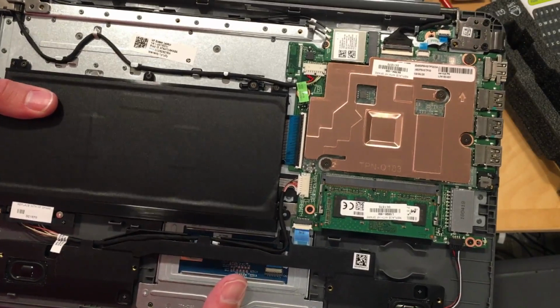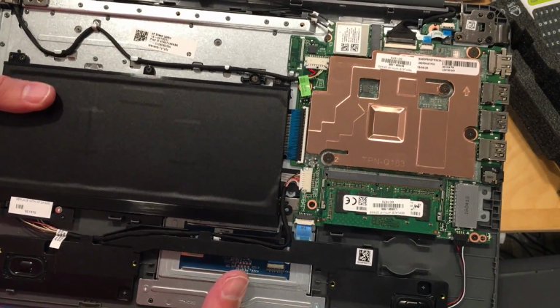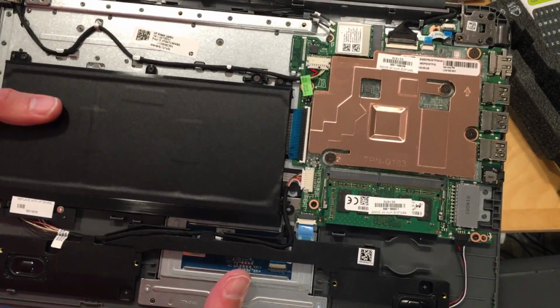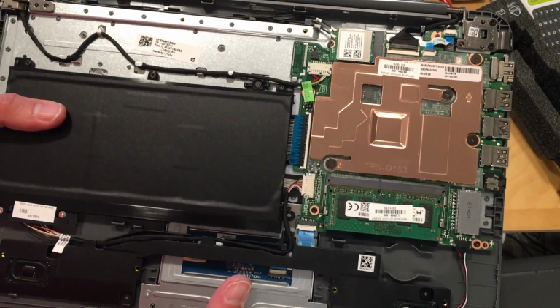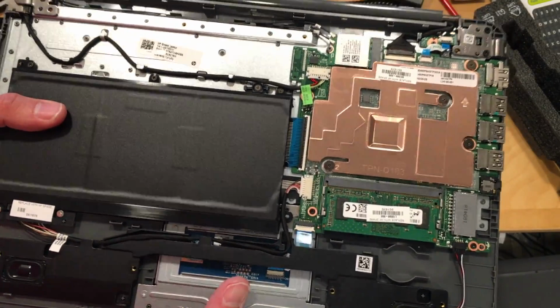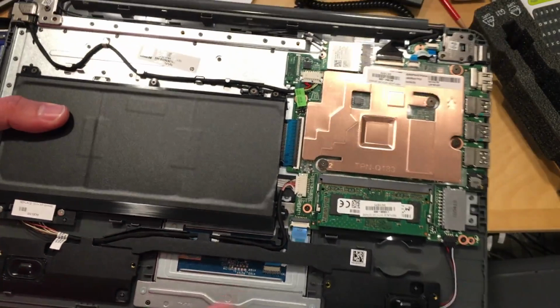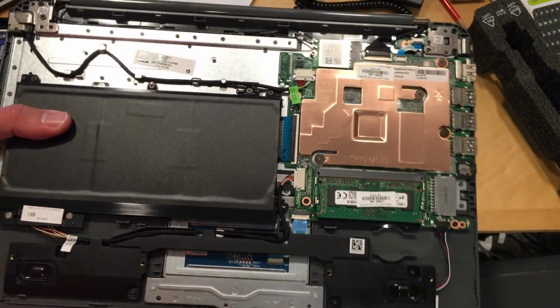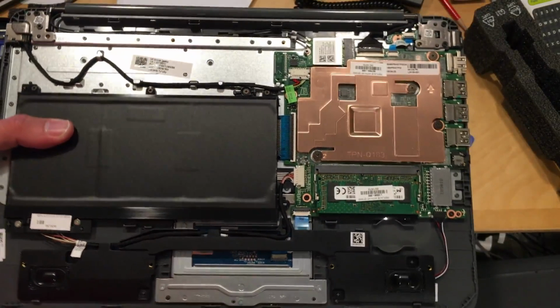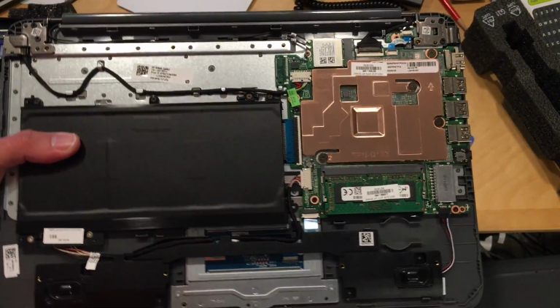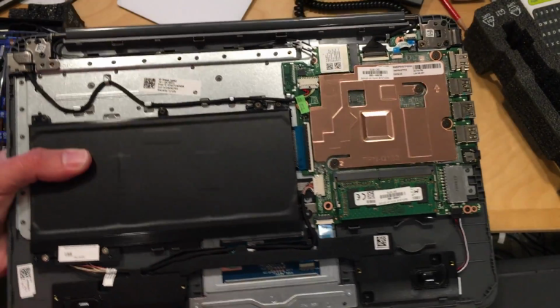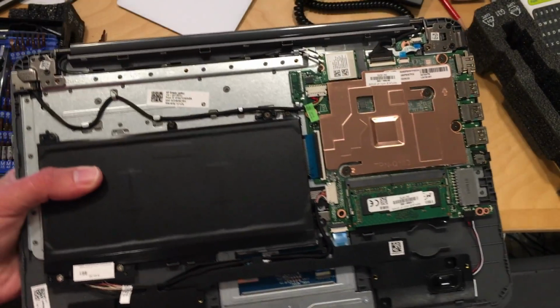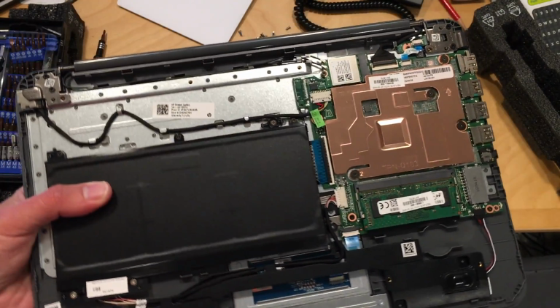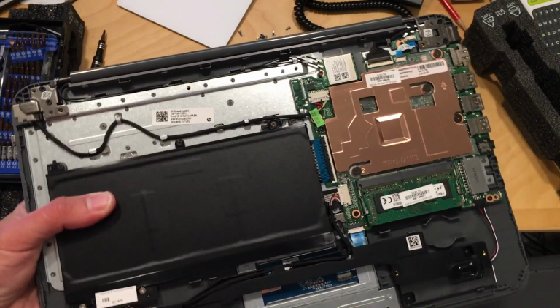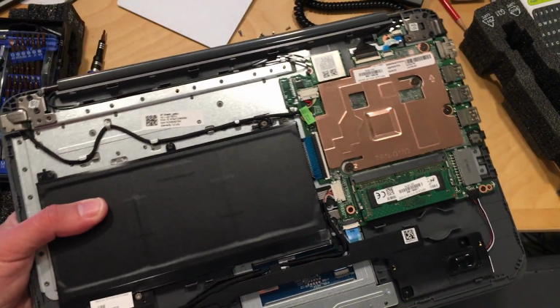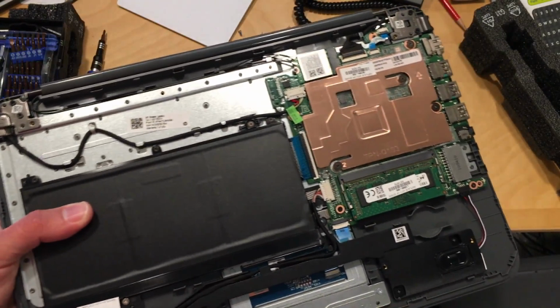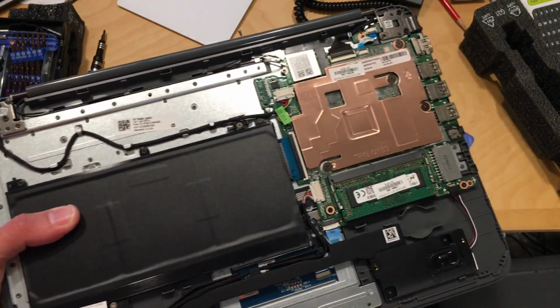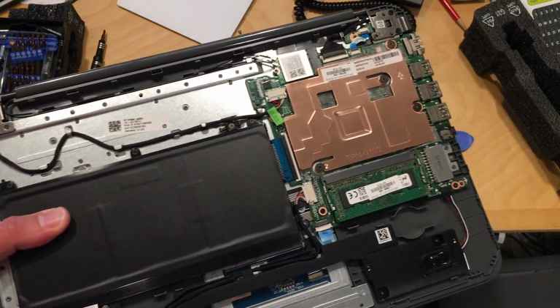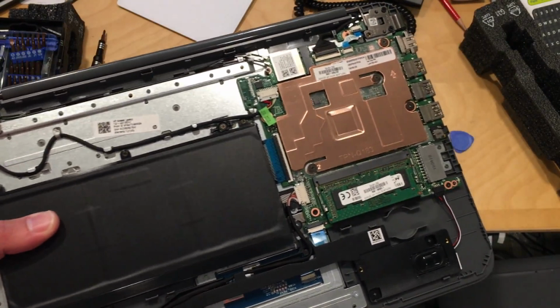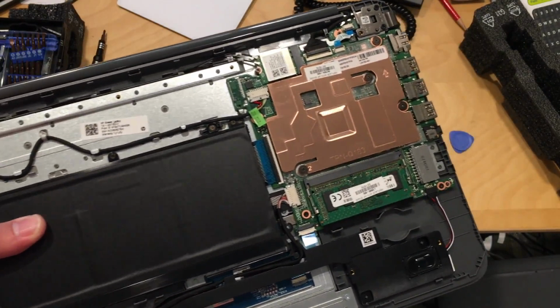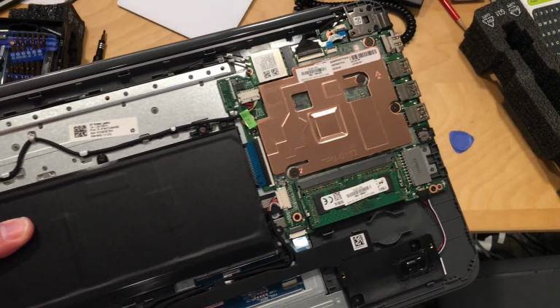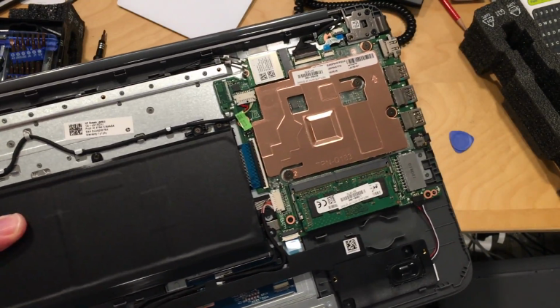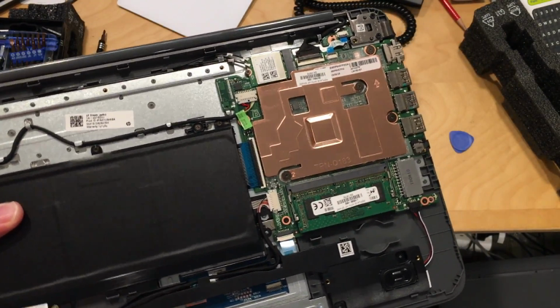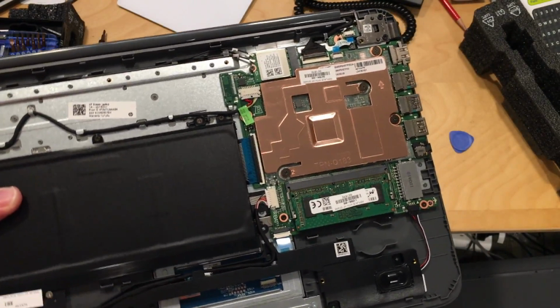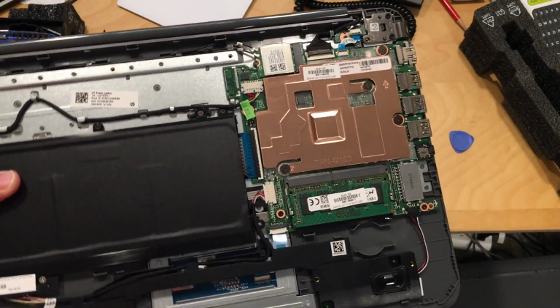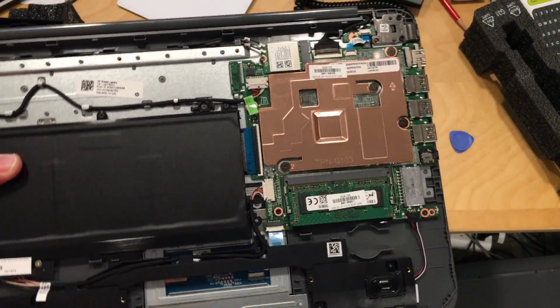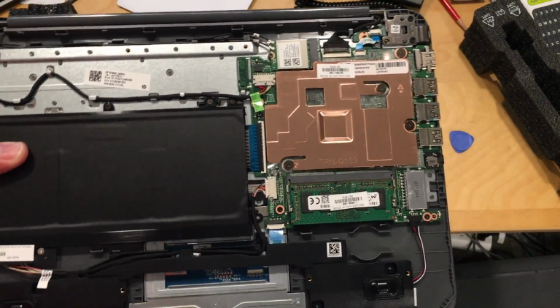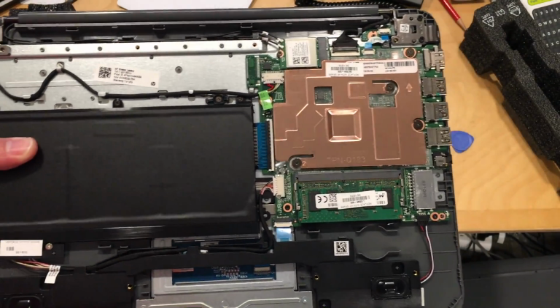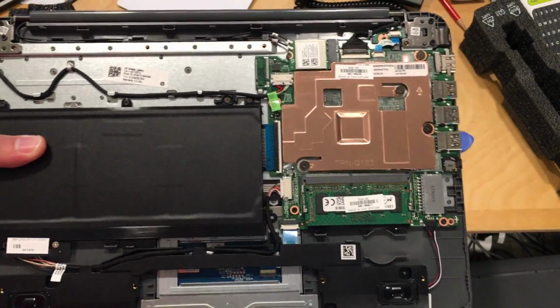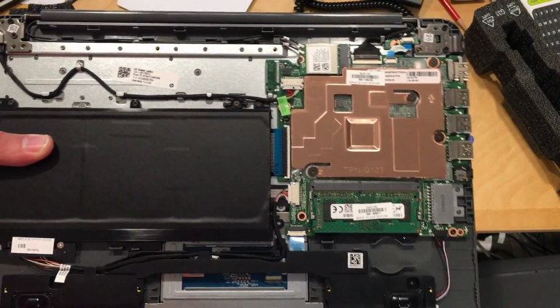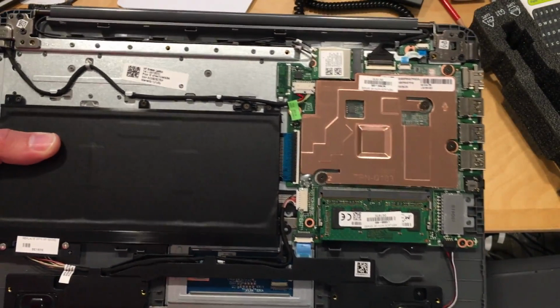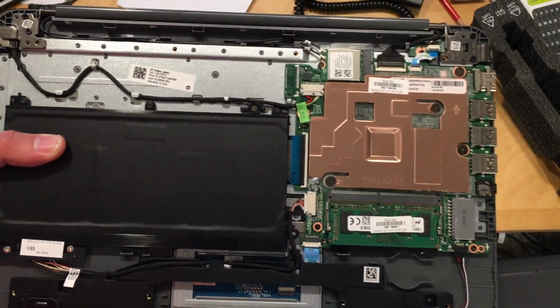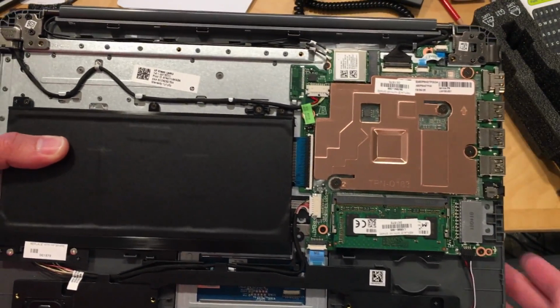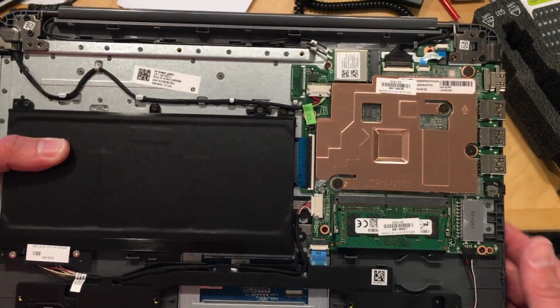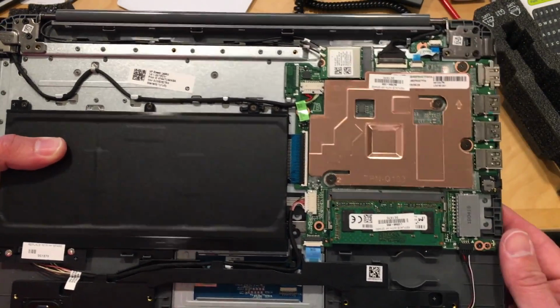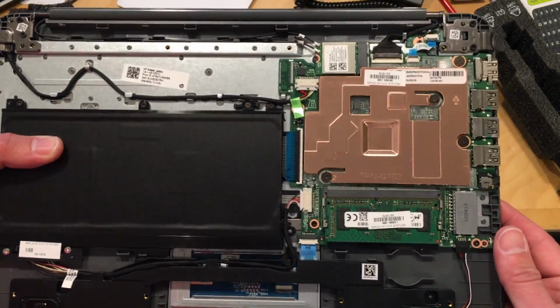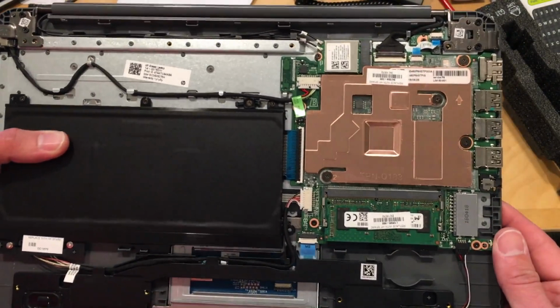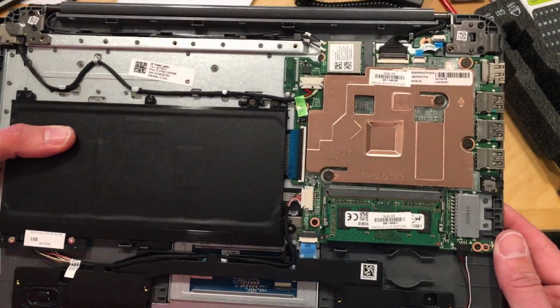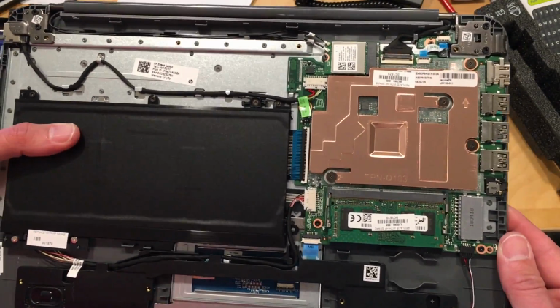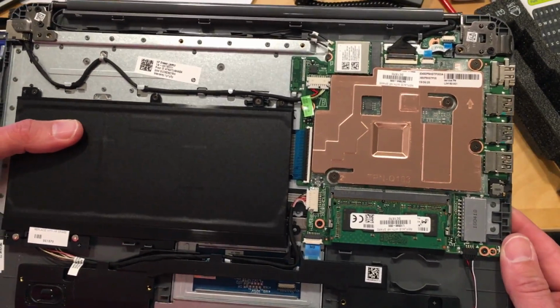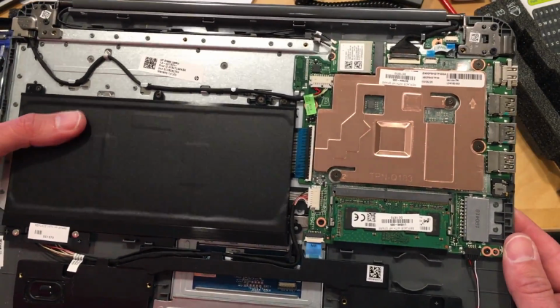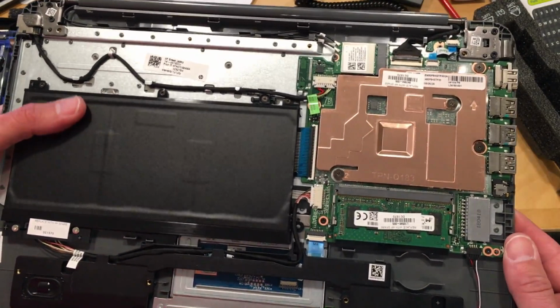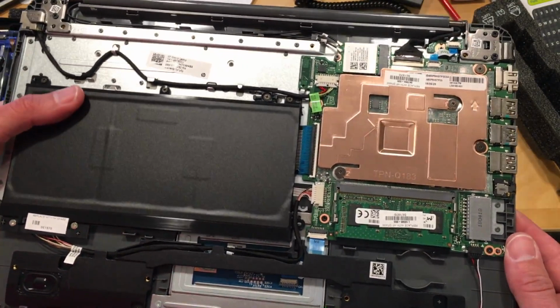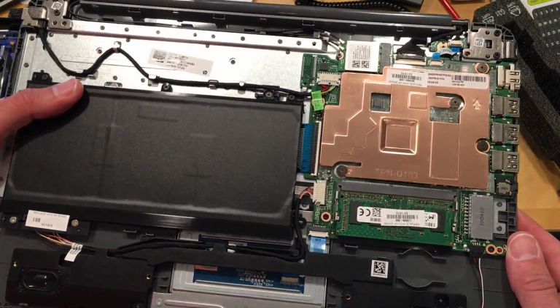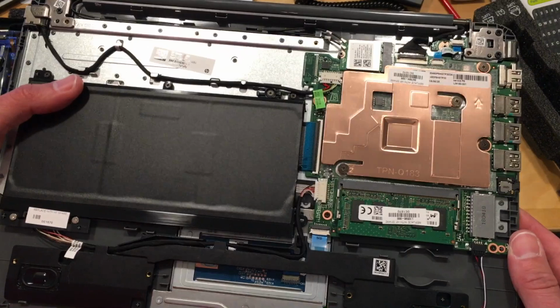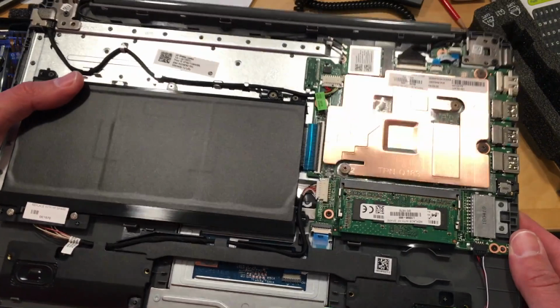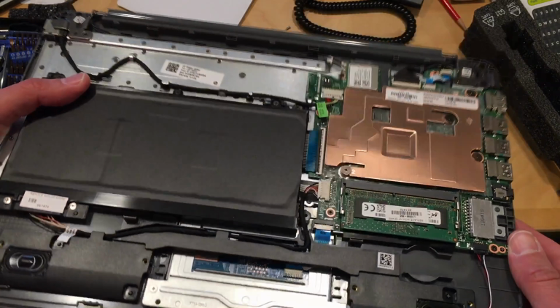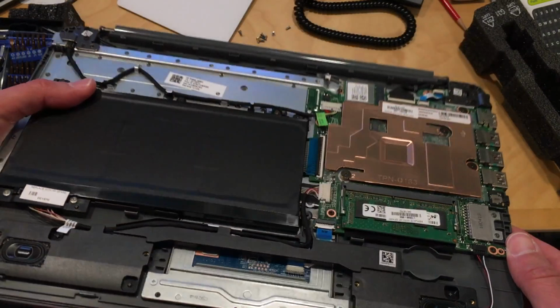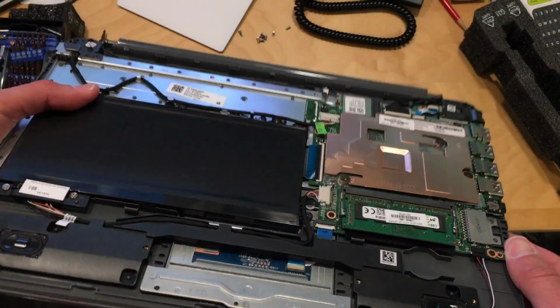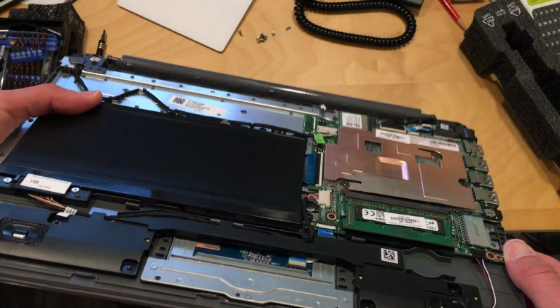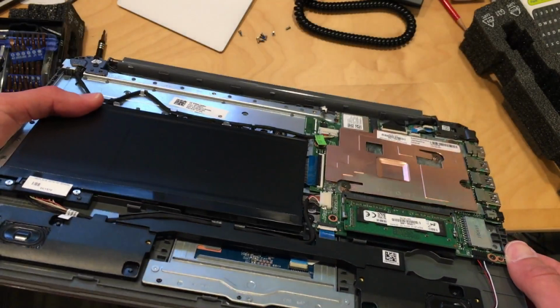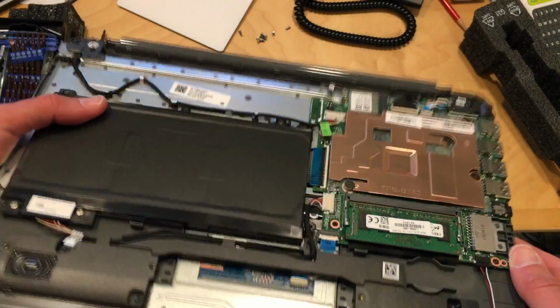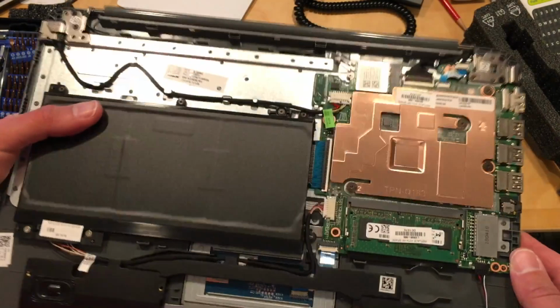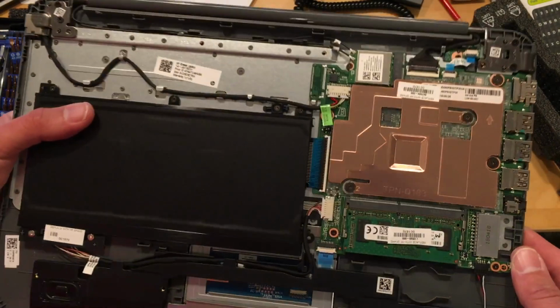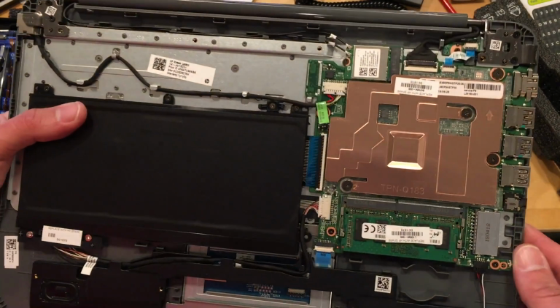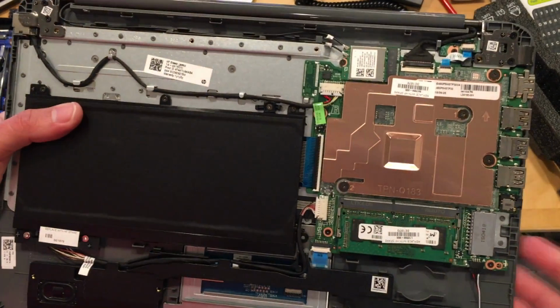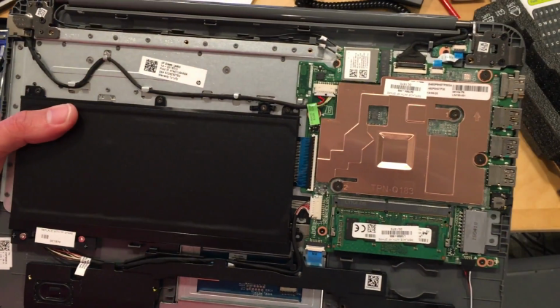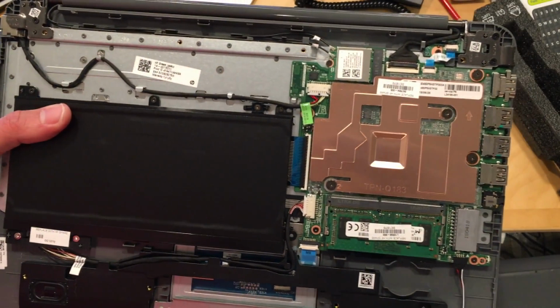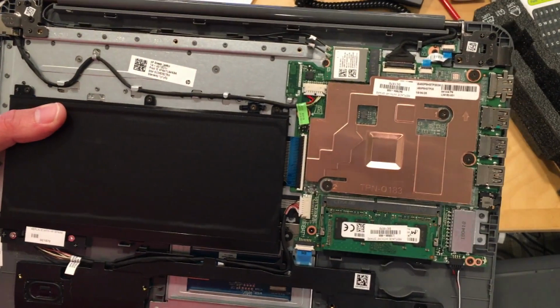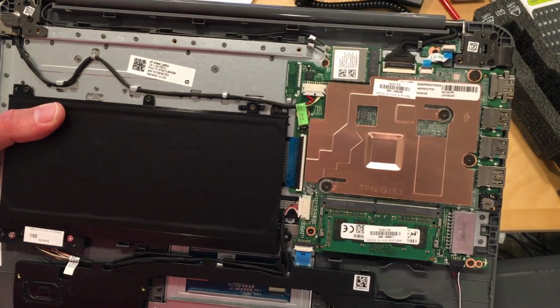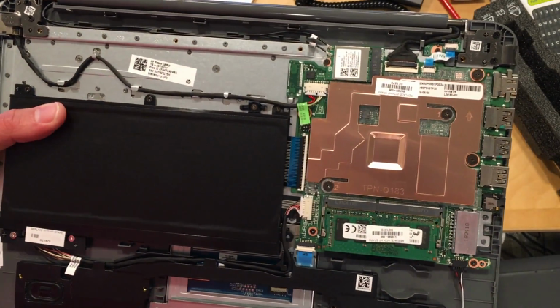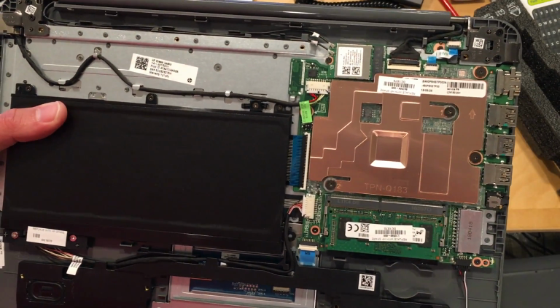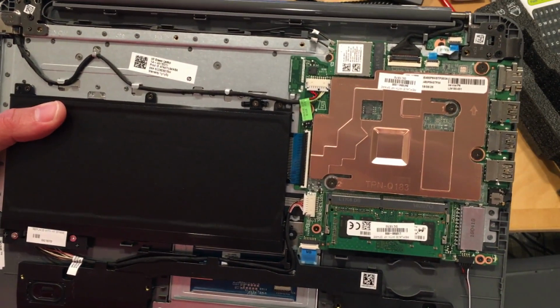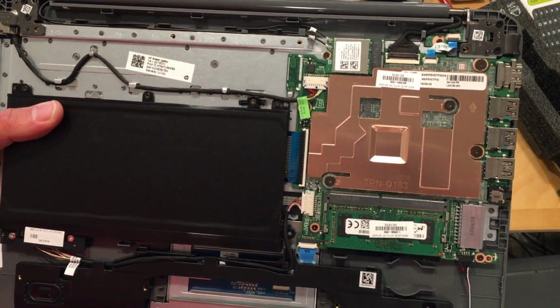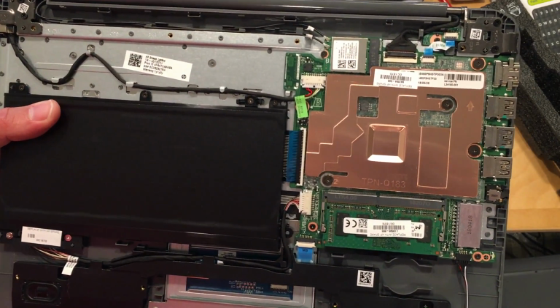I'm going to put this thing back together now. We're going to have a full review coming up very shortly on my main channel at lon.tv, so stay tuned.